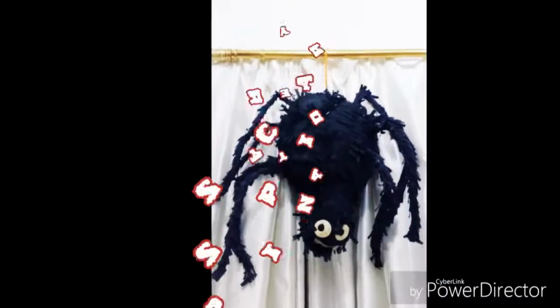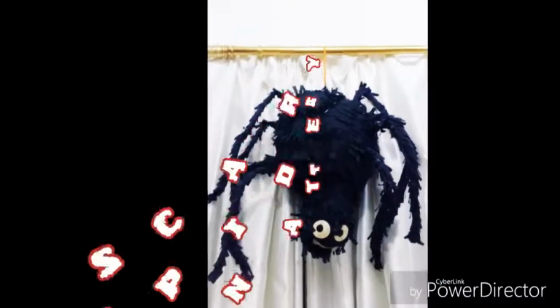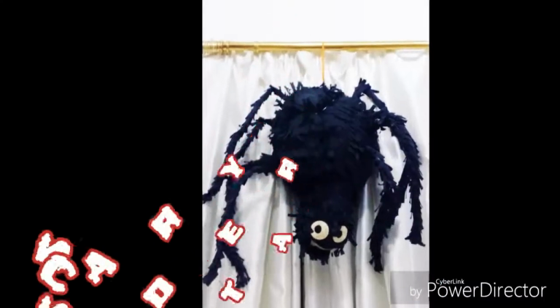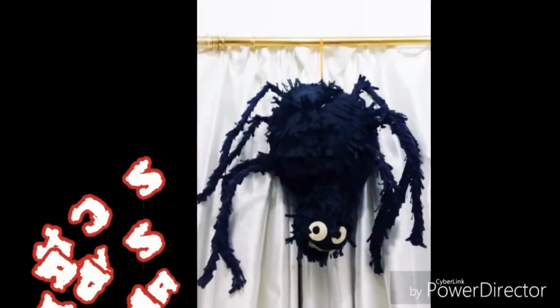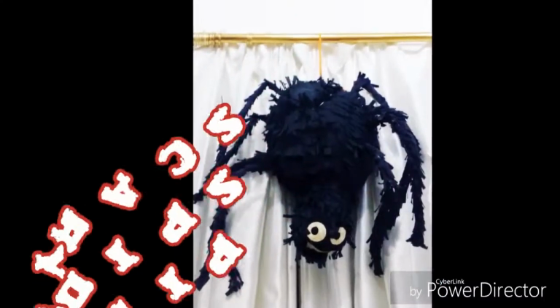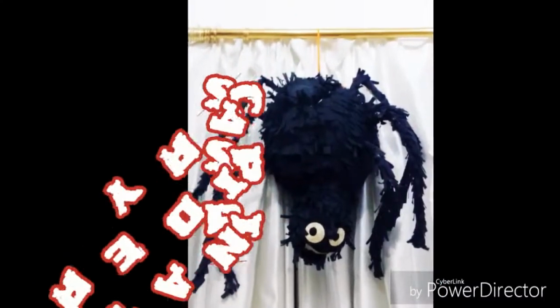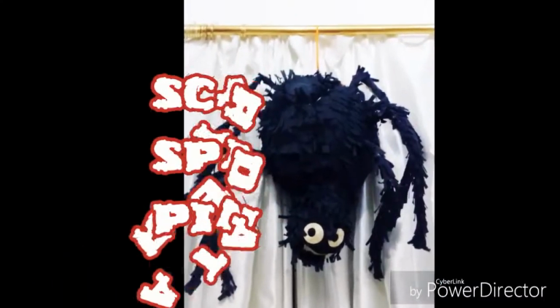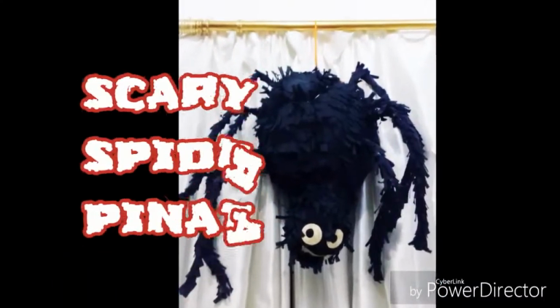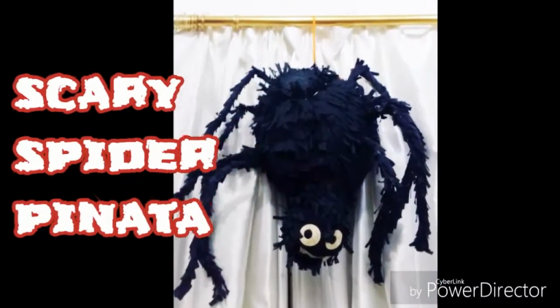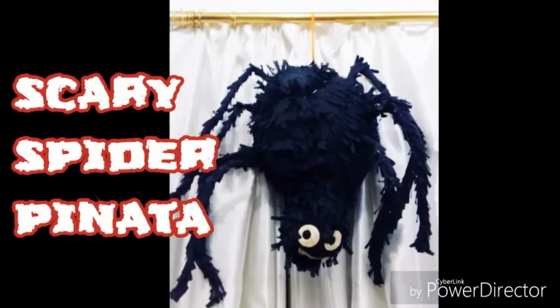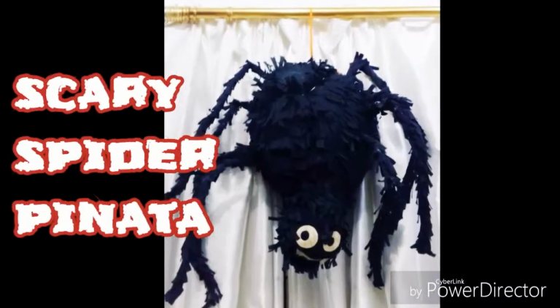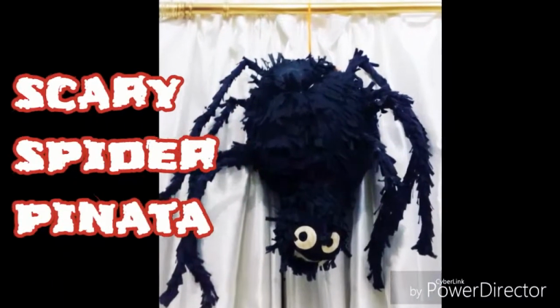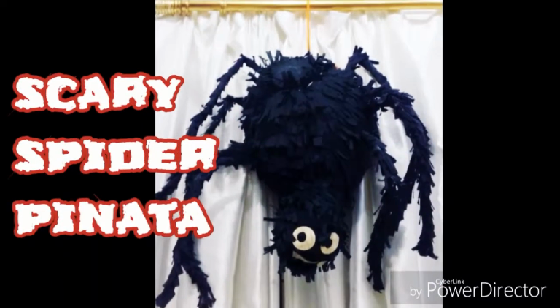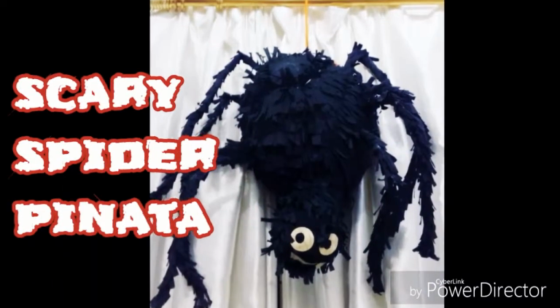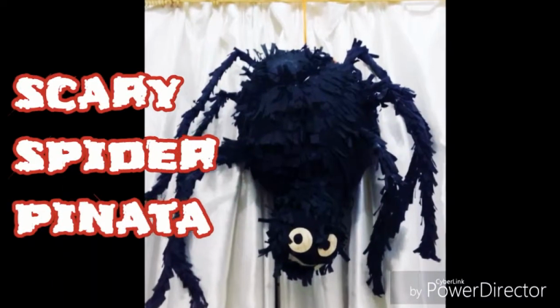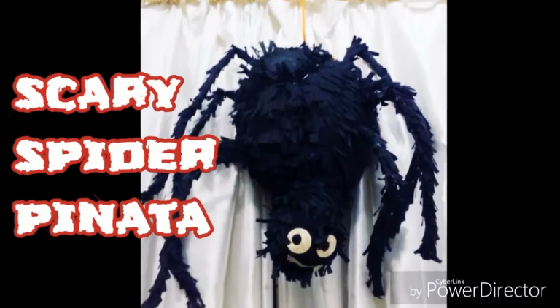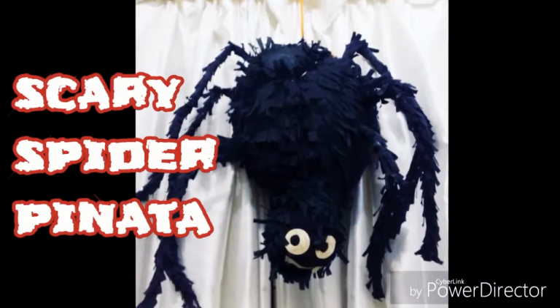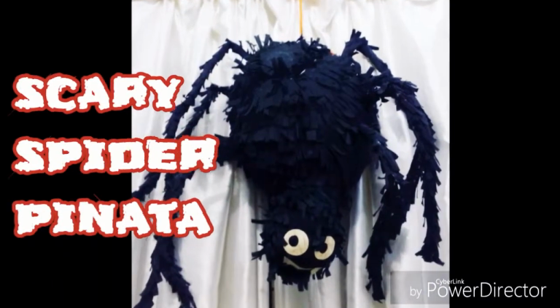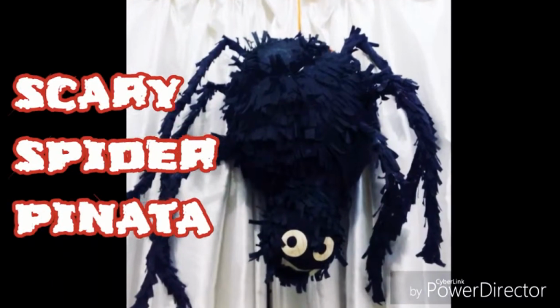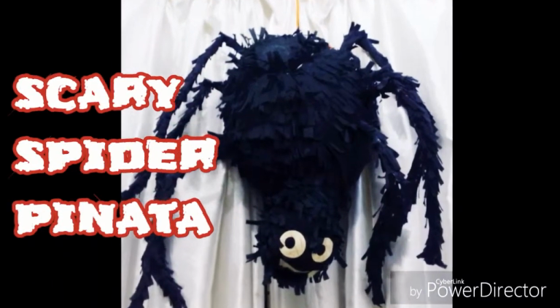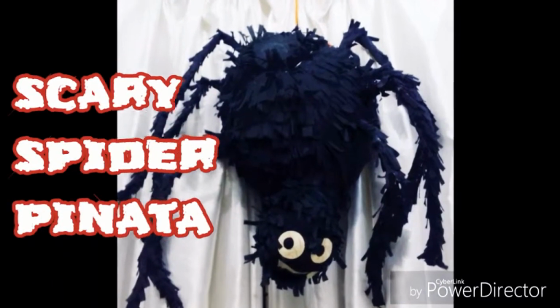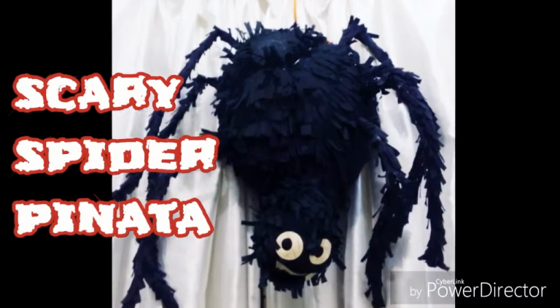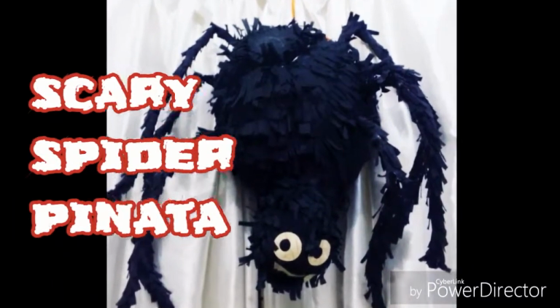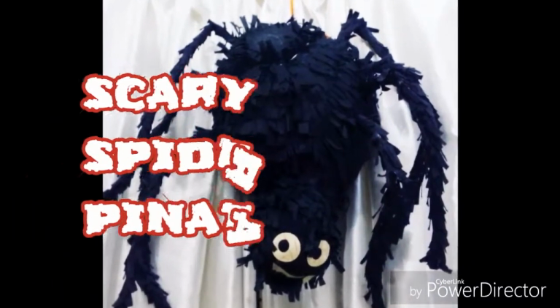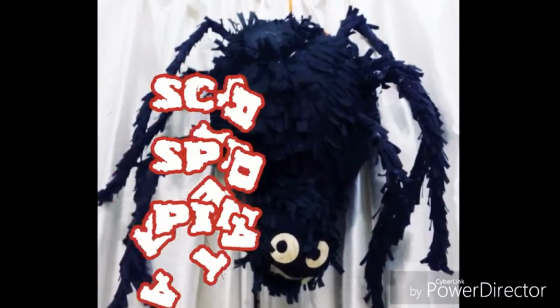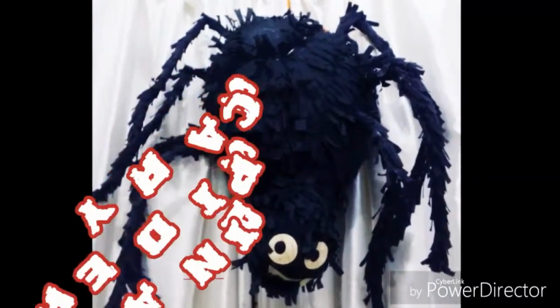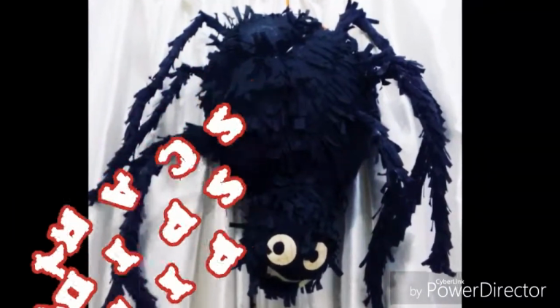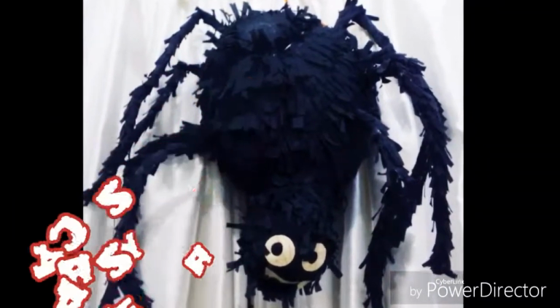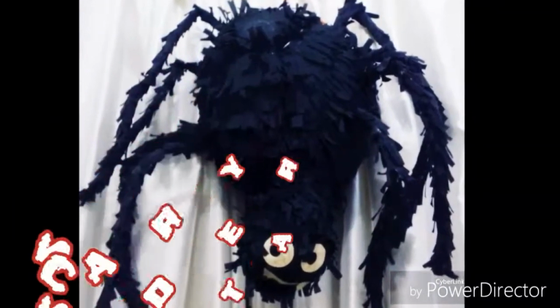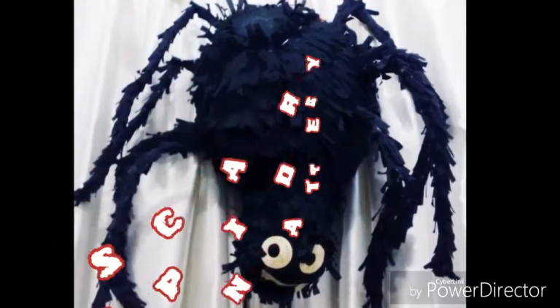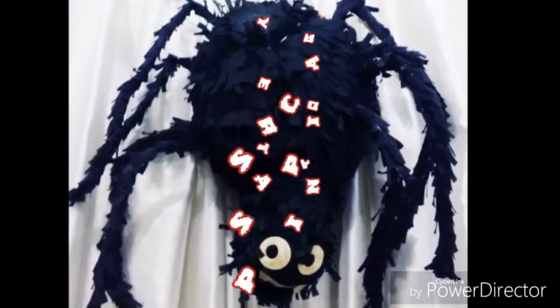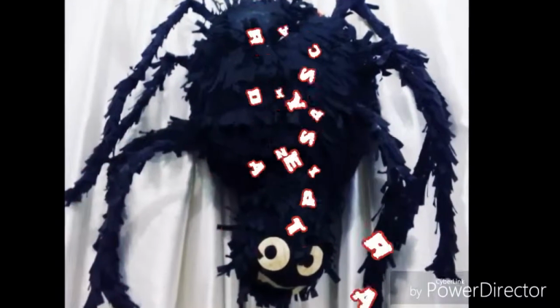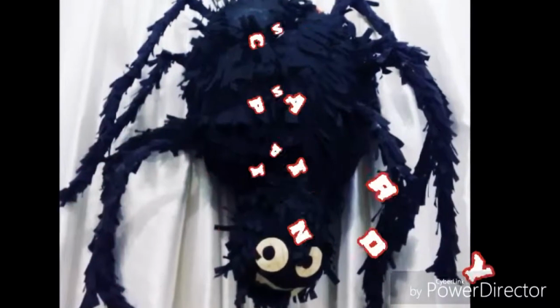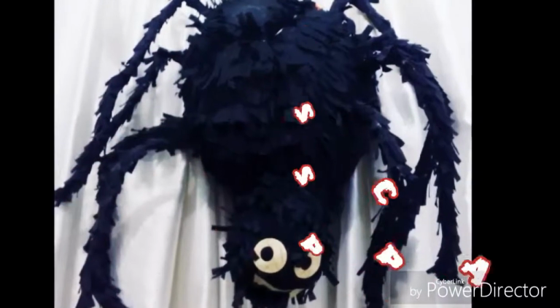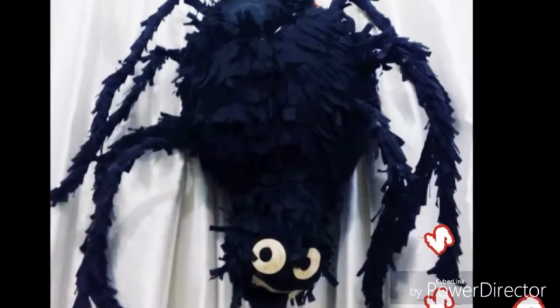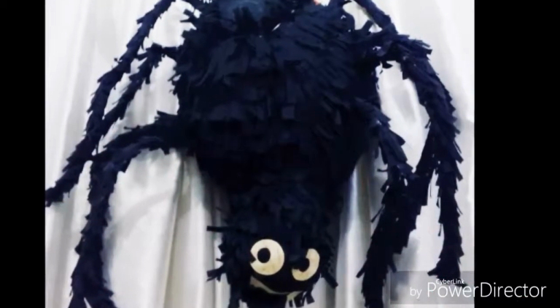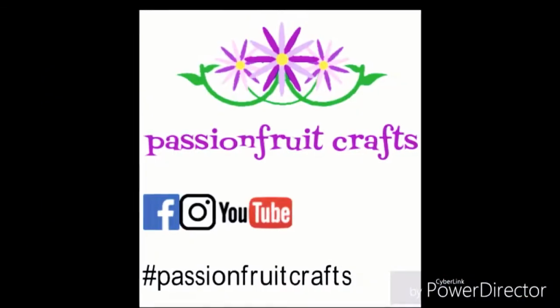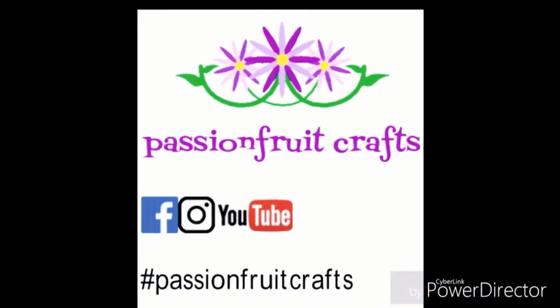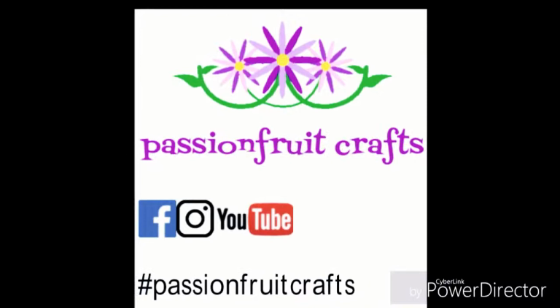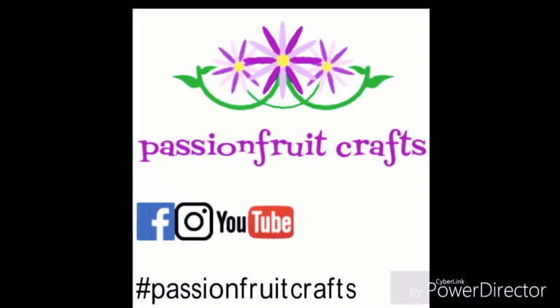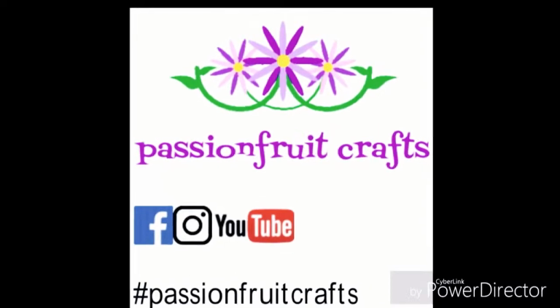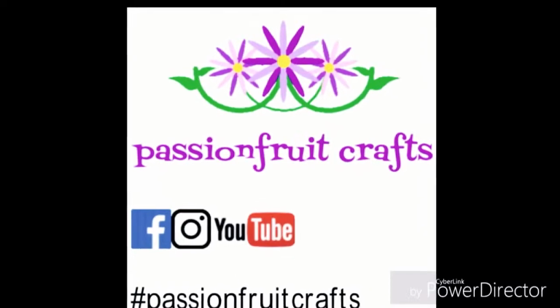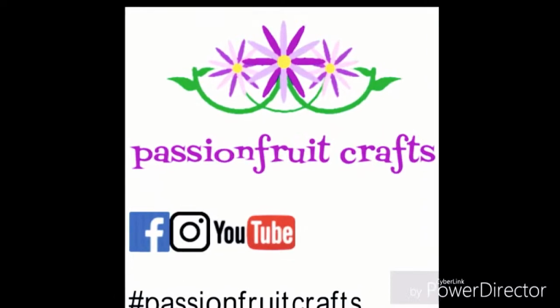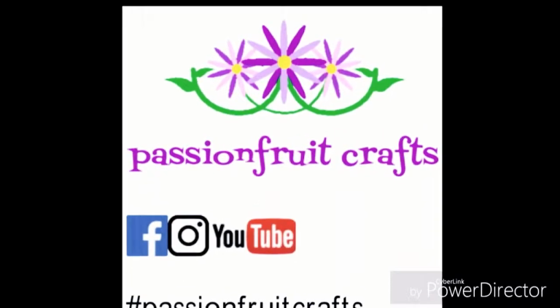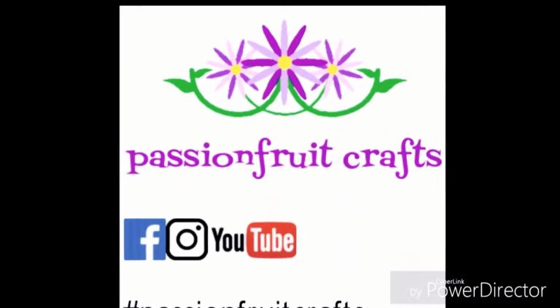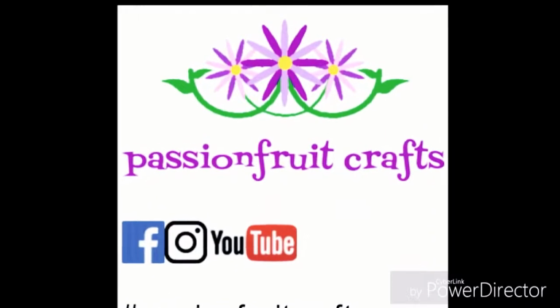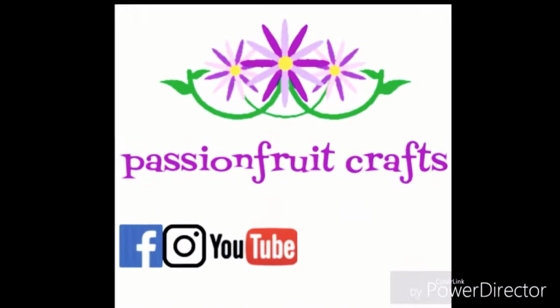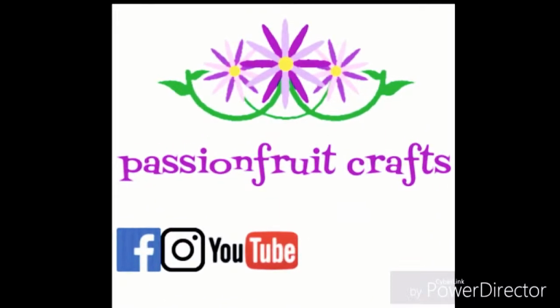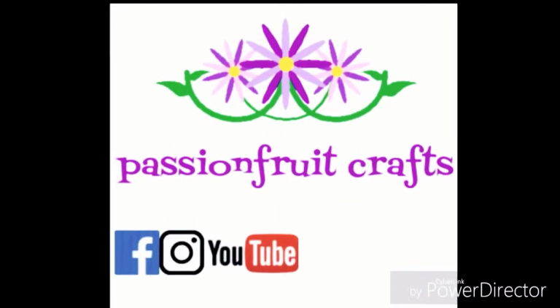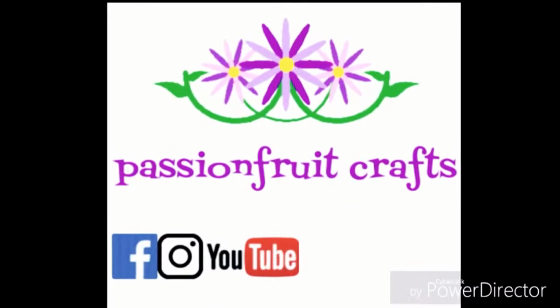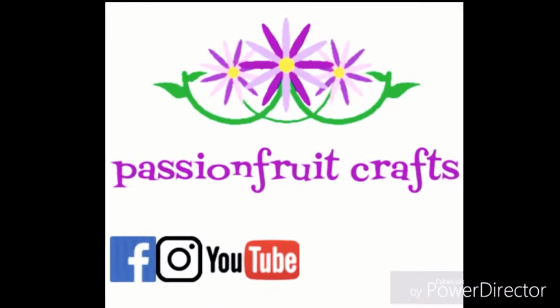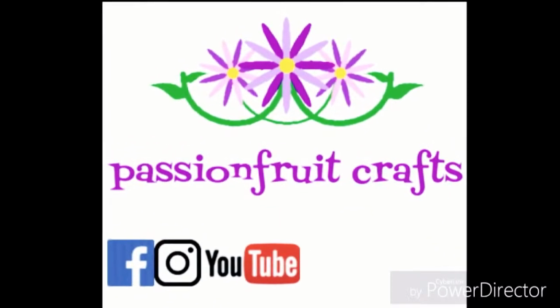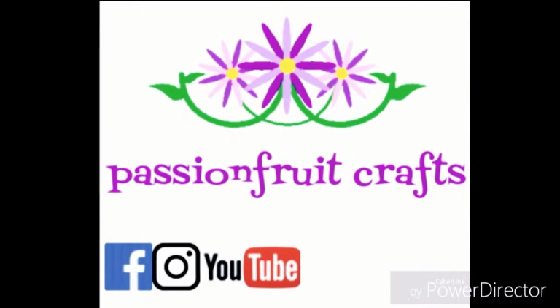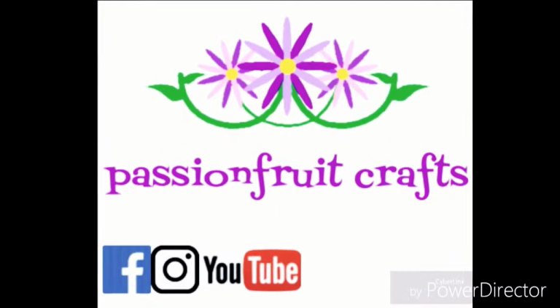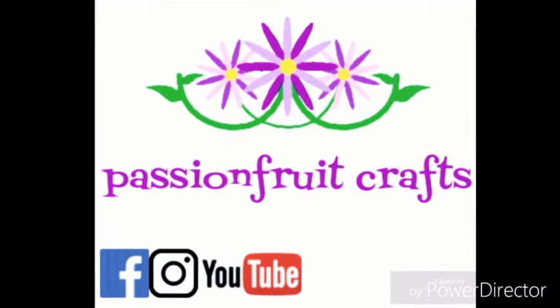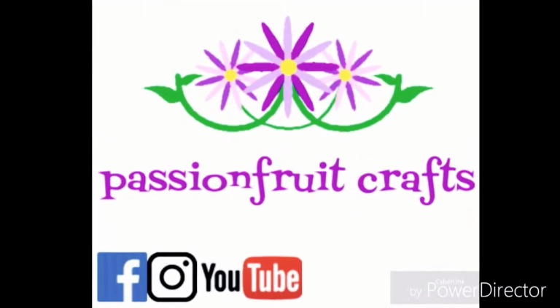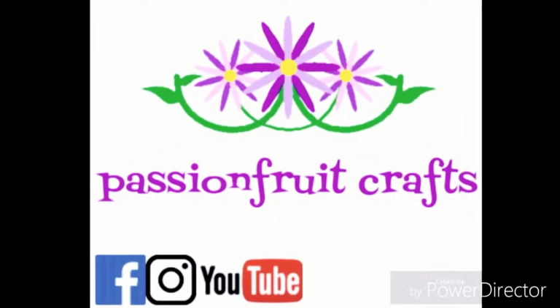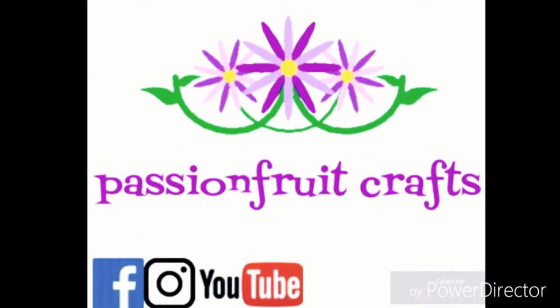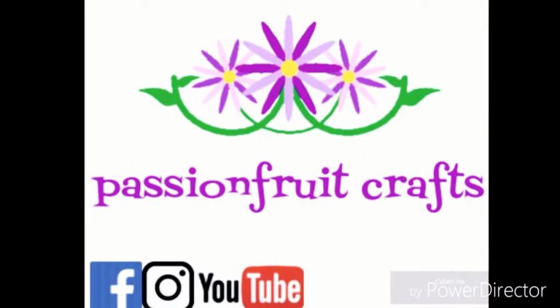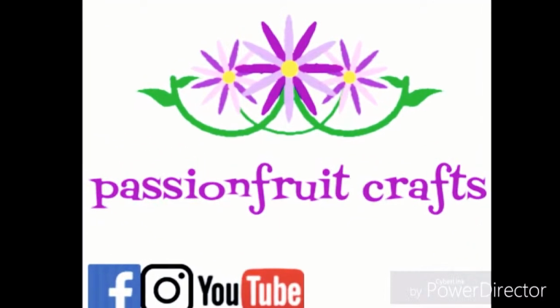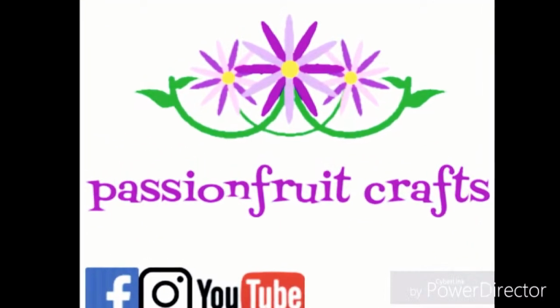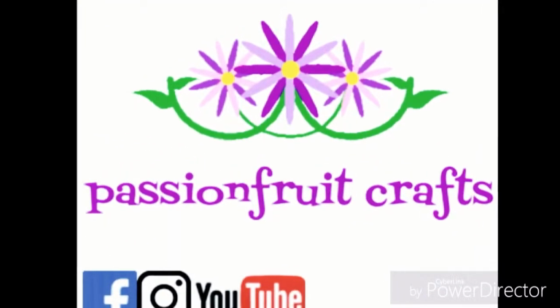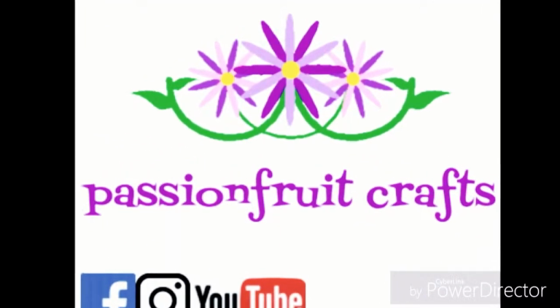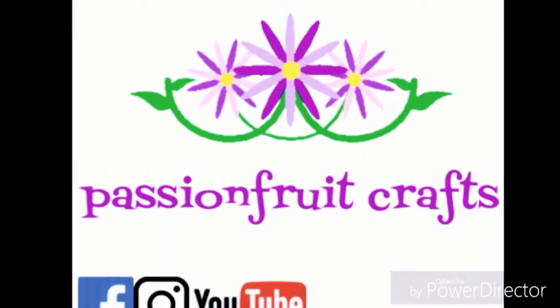The scary spider pinata — this is what we gonna make today. Welcome again to Passion Fruit Crafts, and here is what we will need.